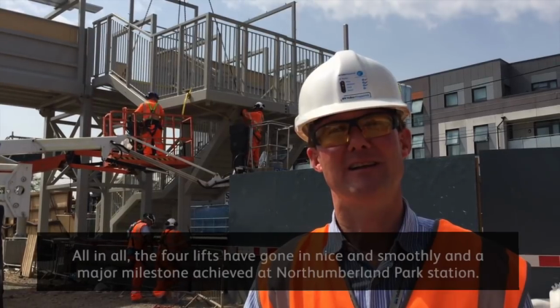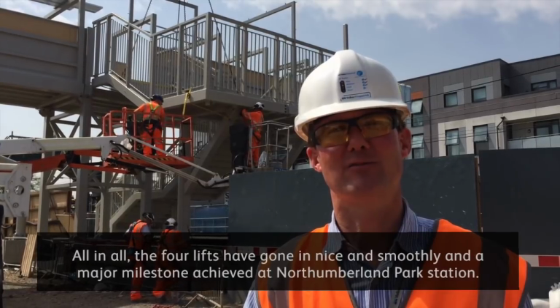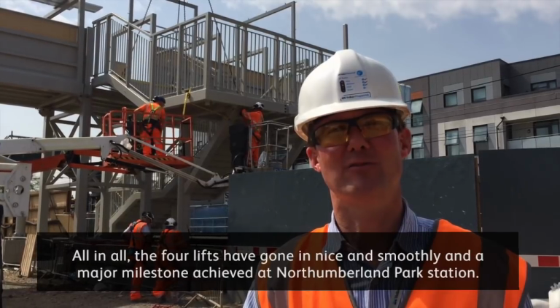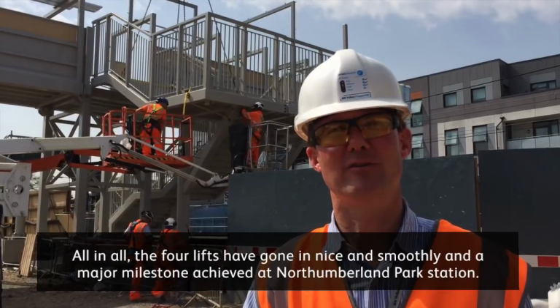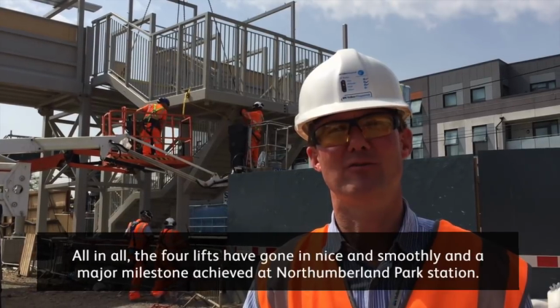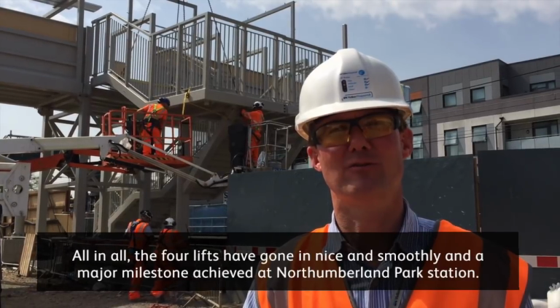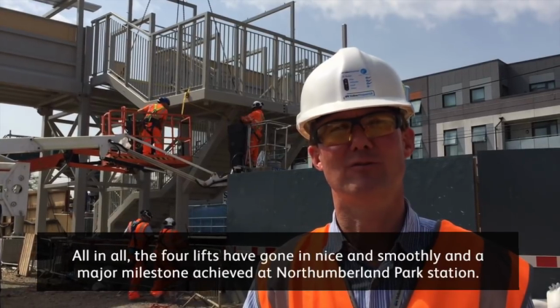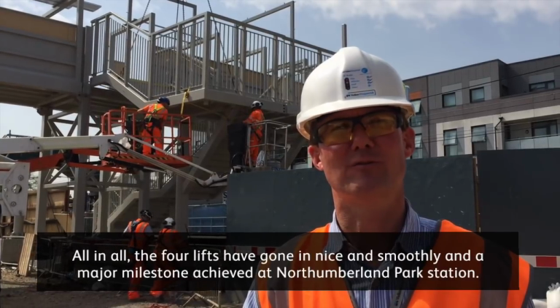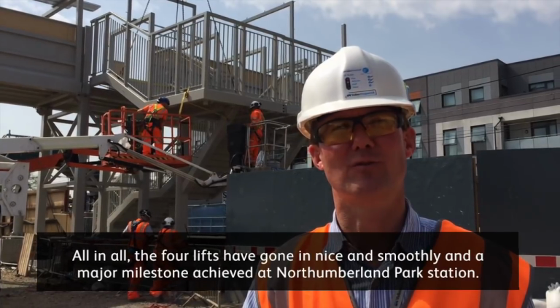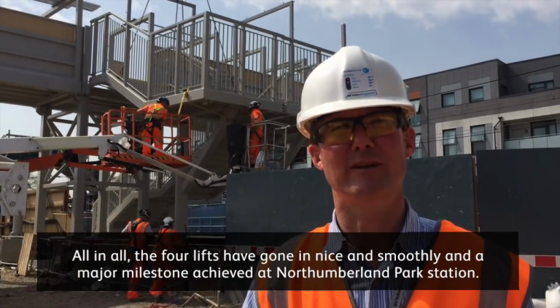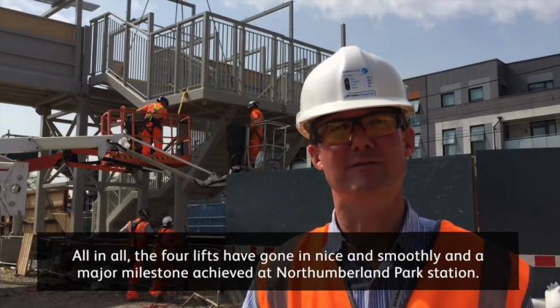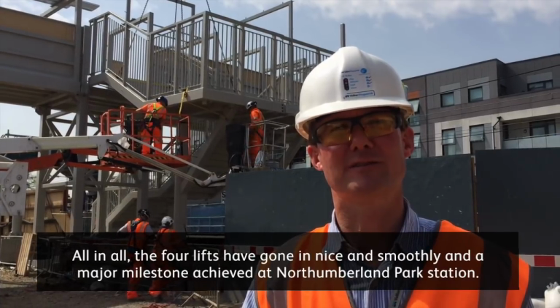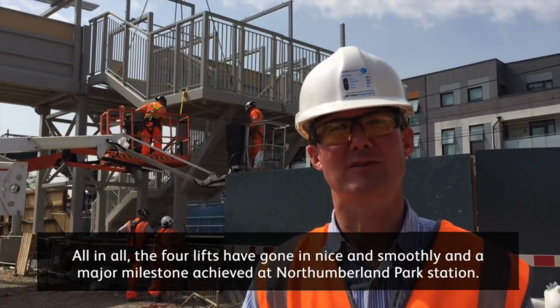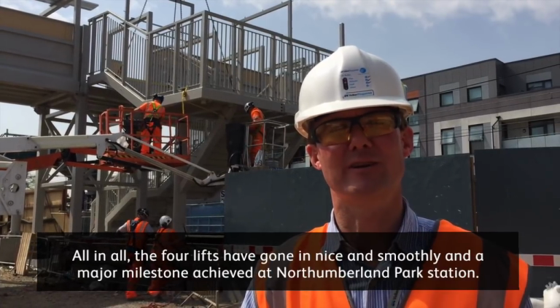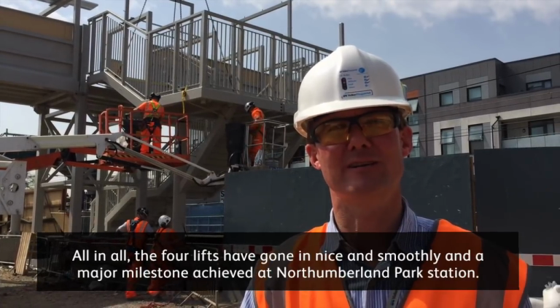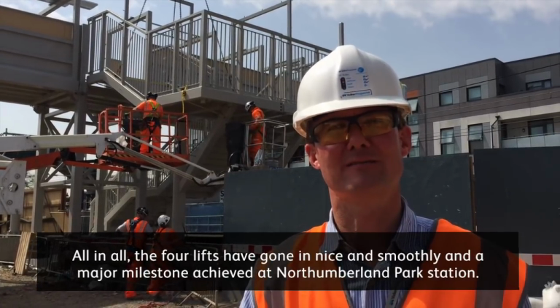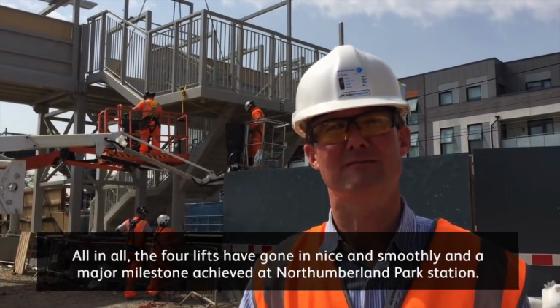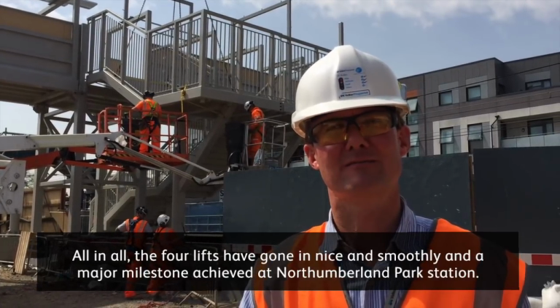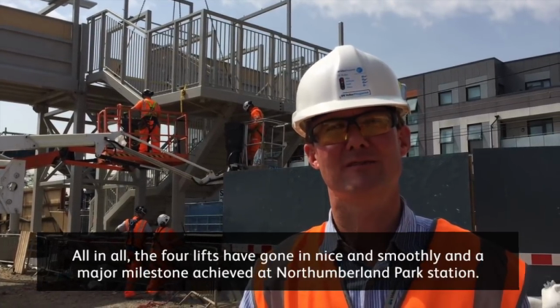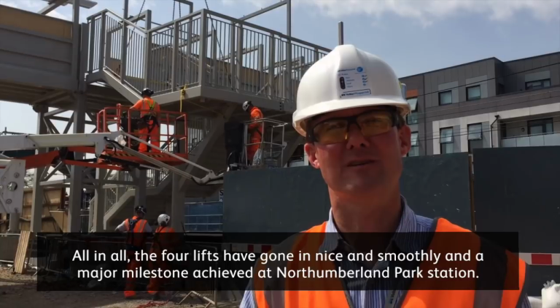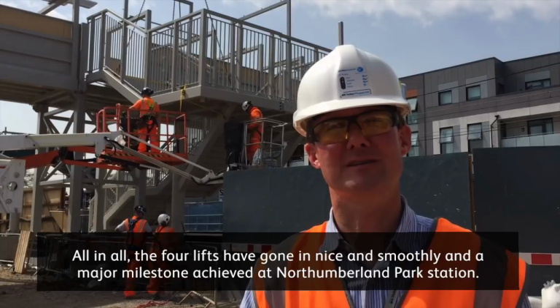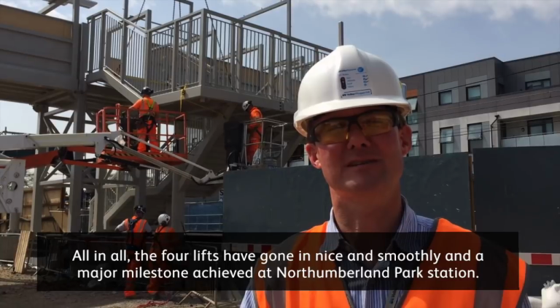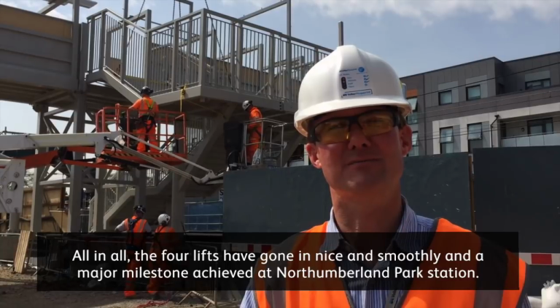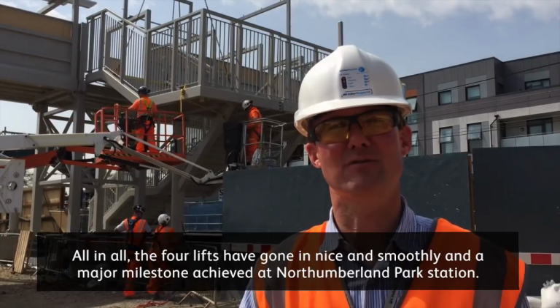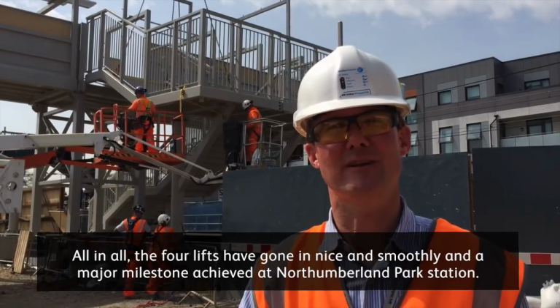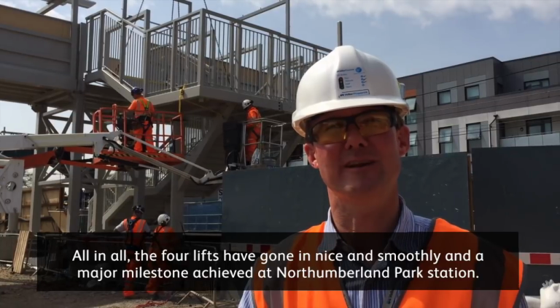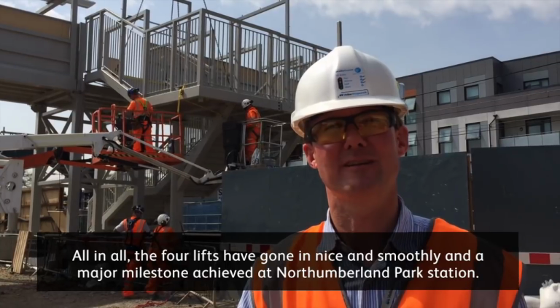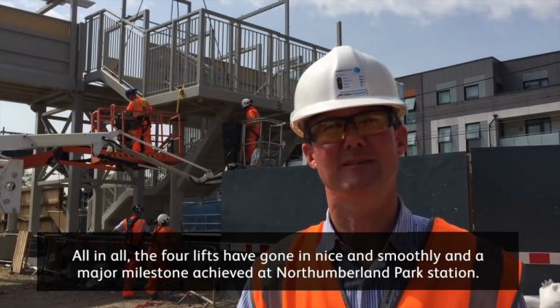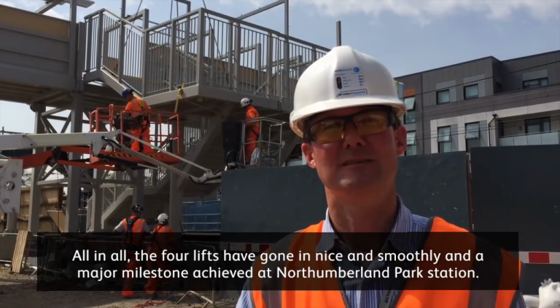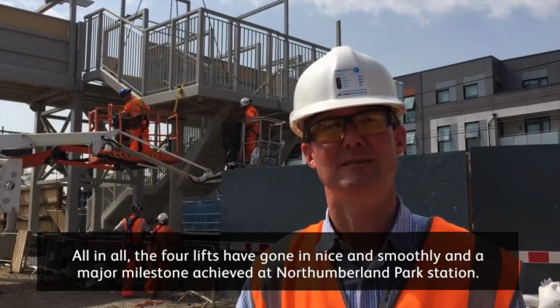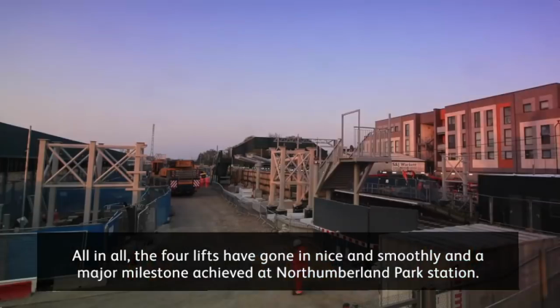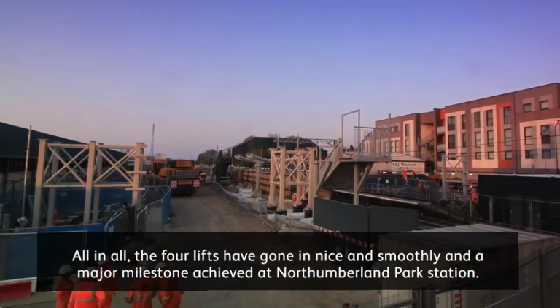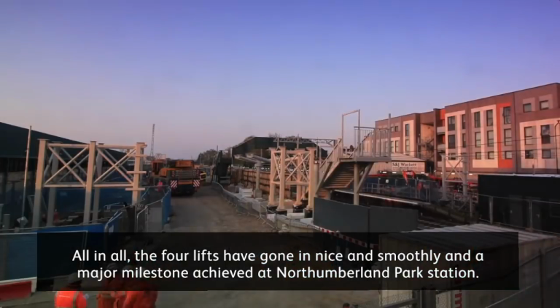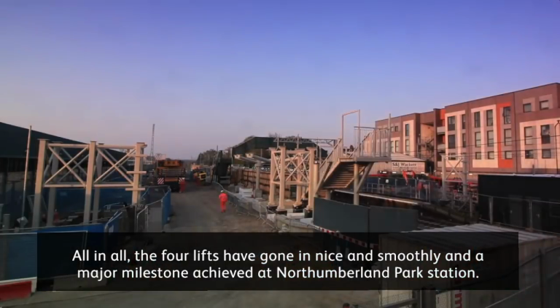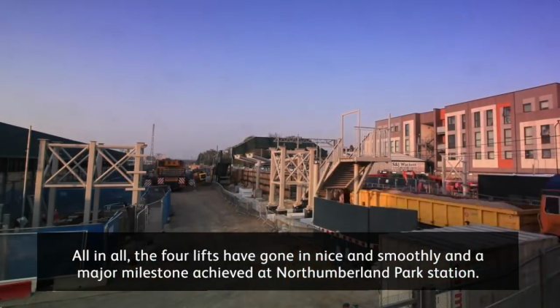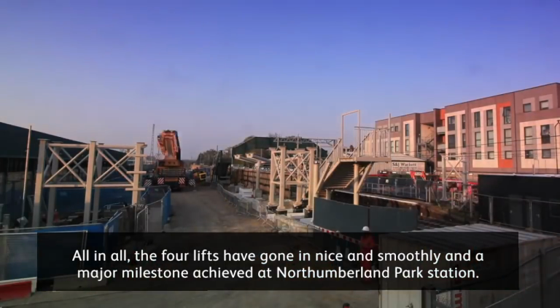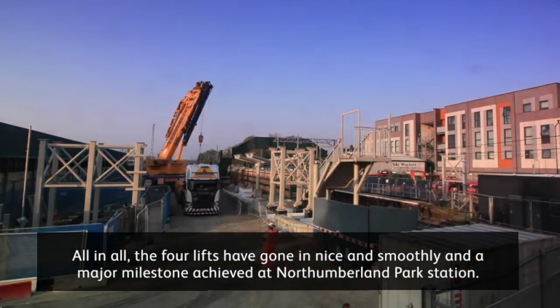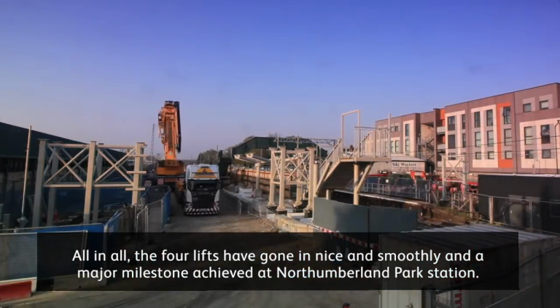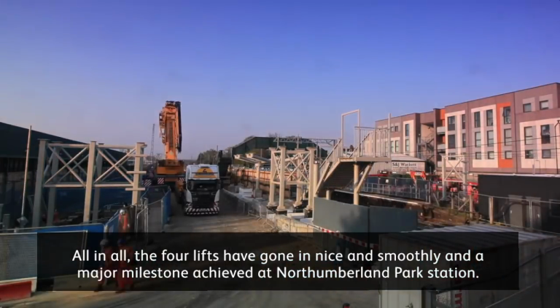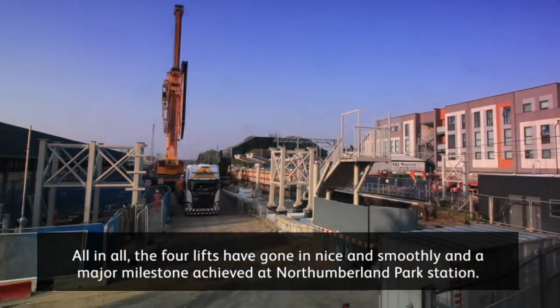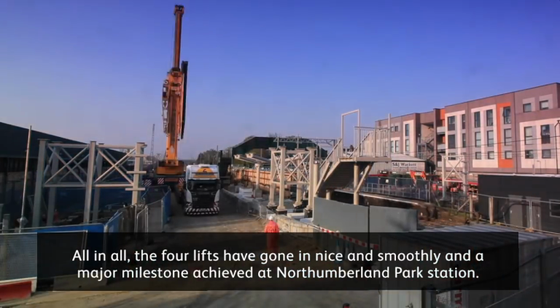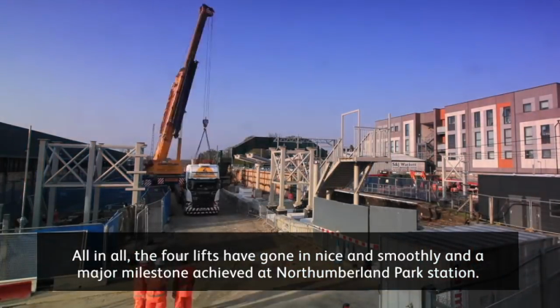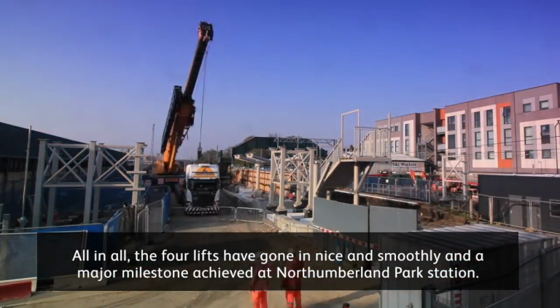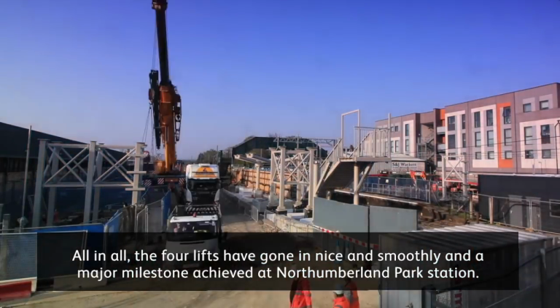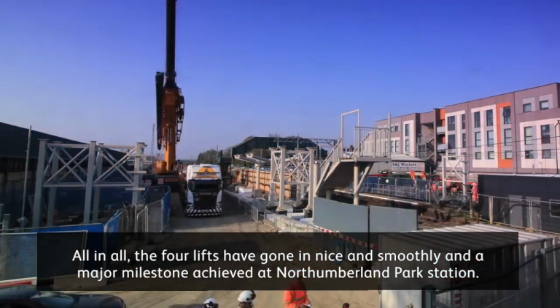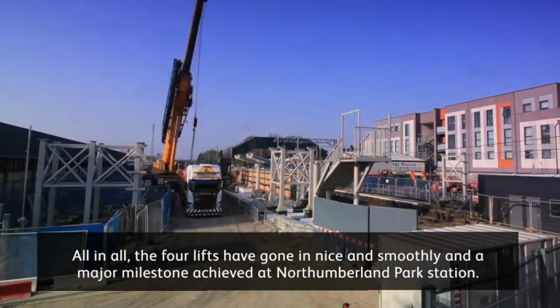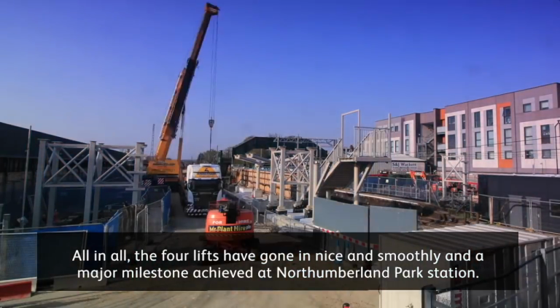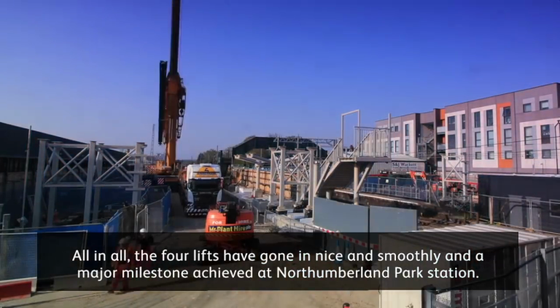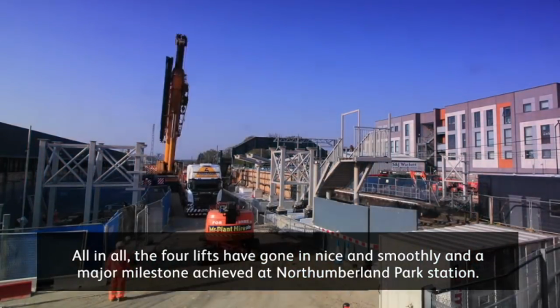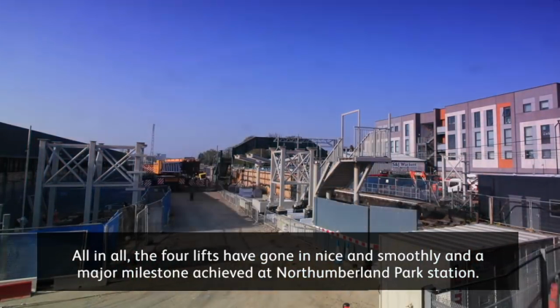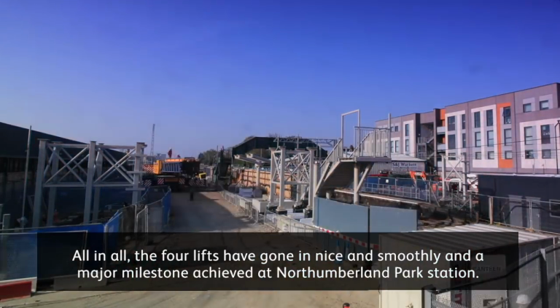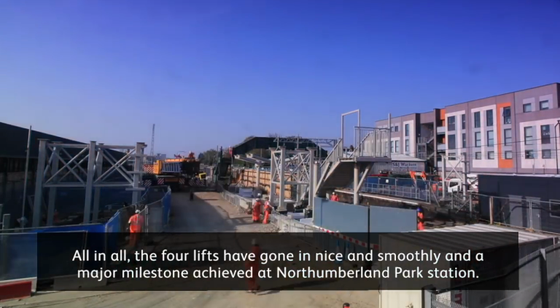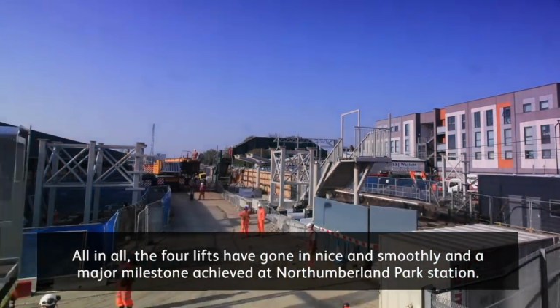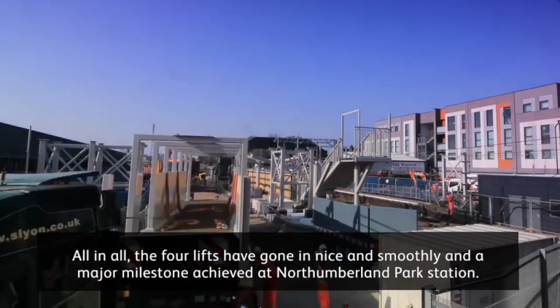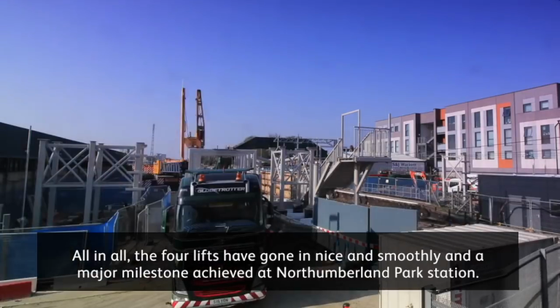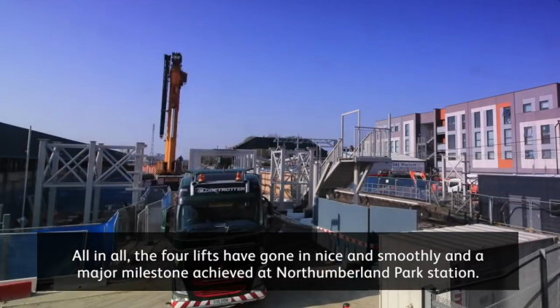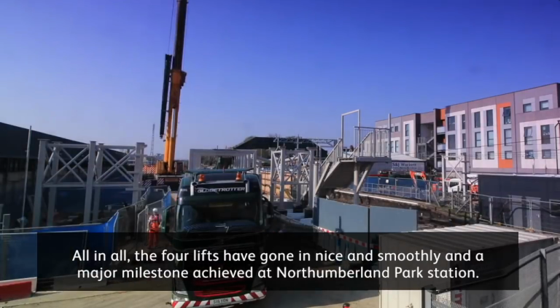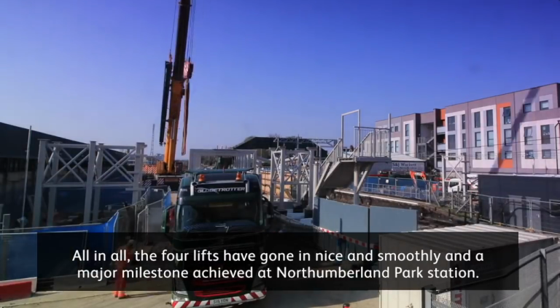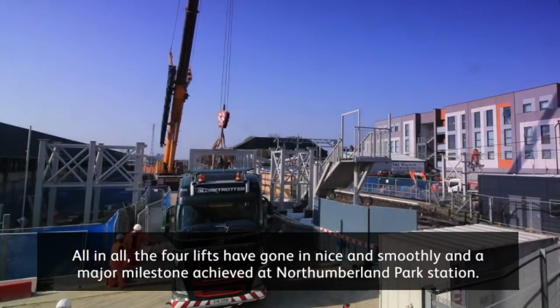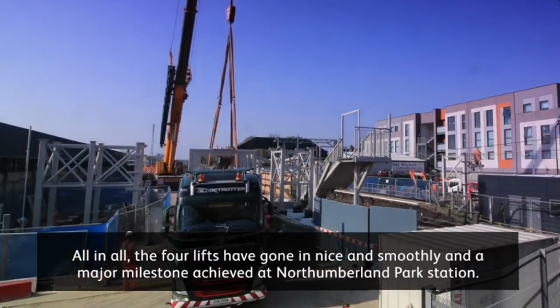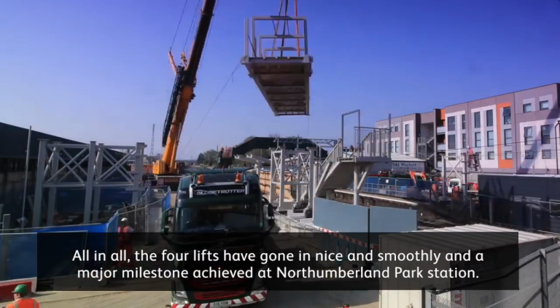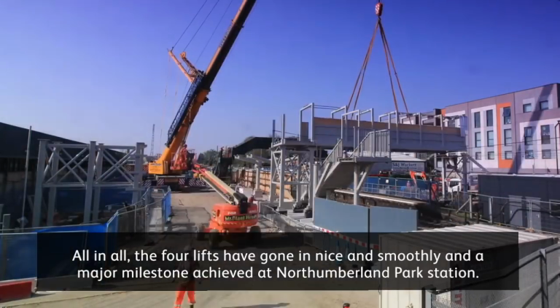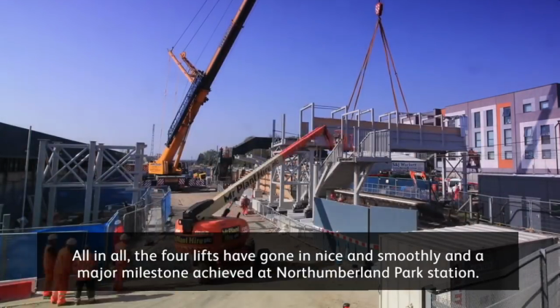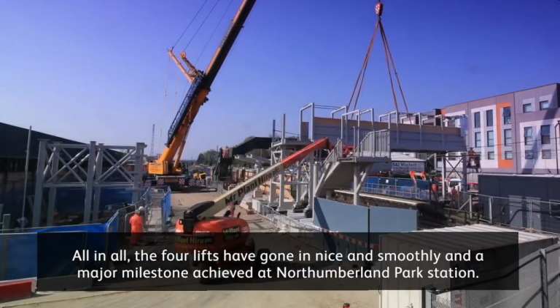All in all, all four lifts have gone in nice and smoothly and a major milestone has been achieved at North Loverland Park Station.